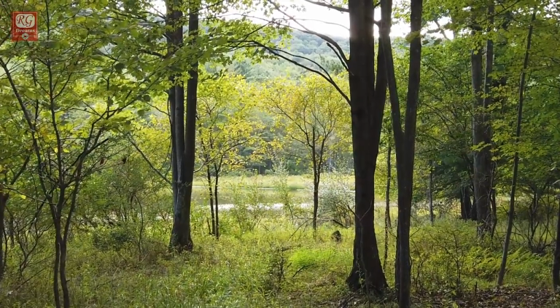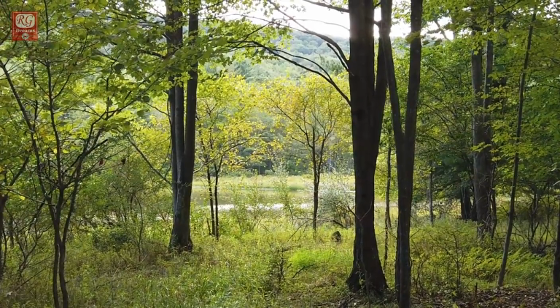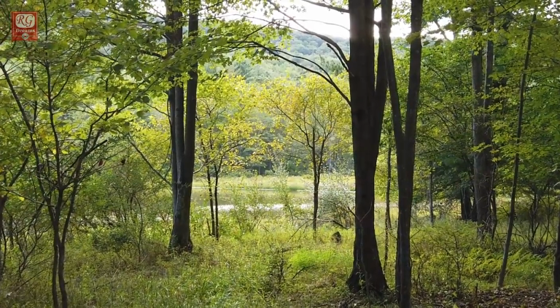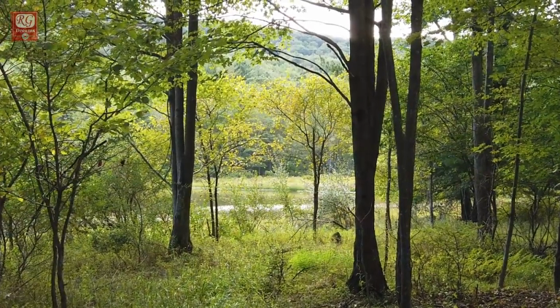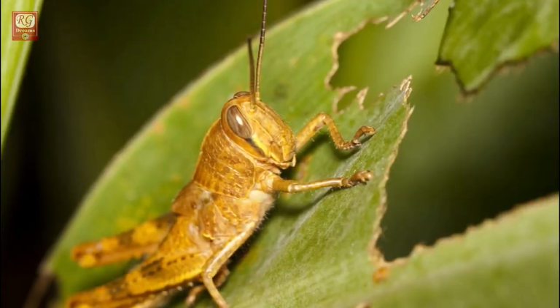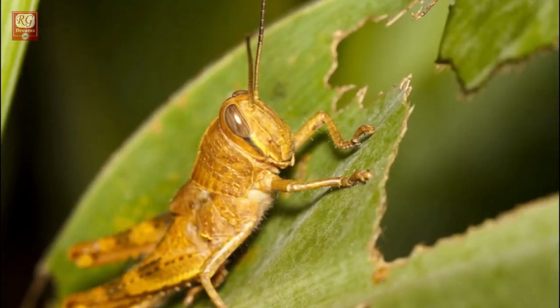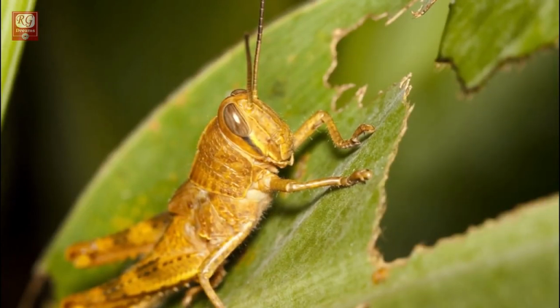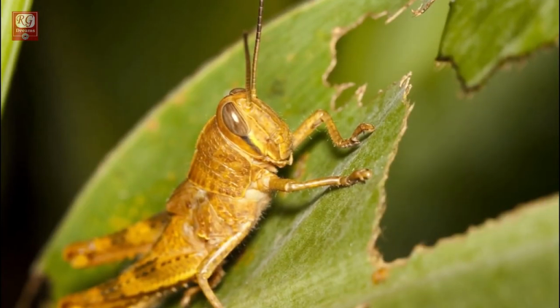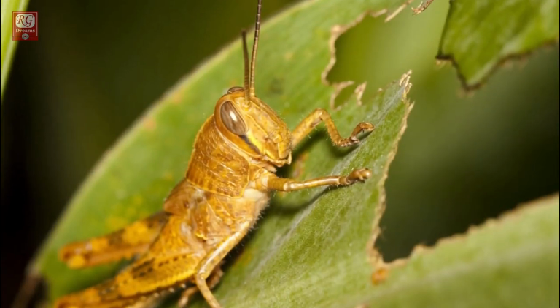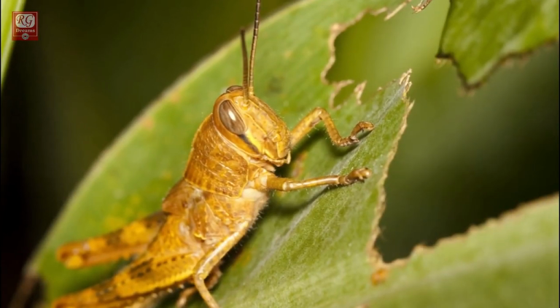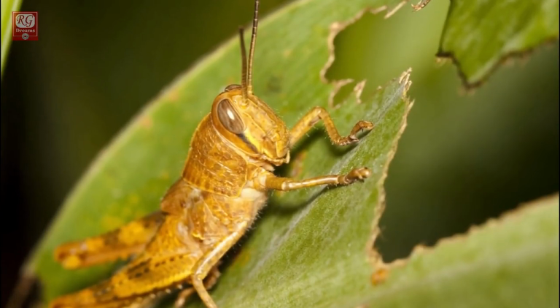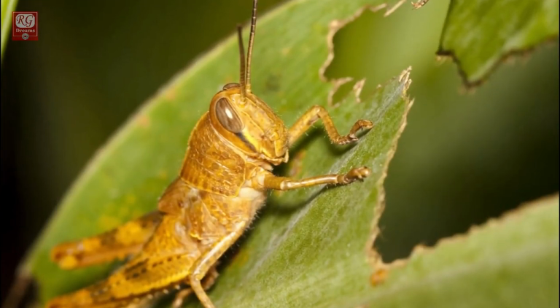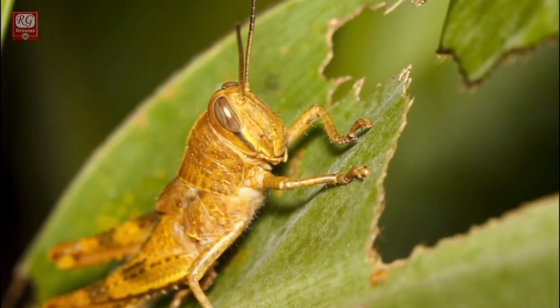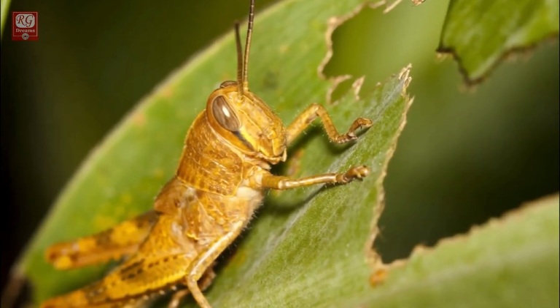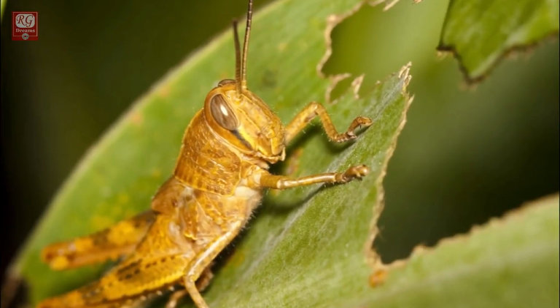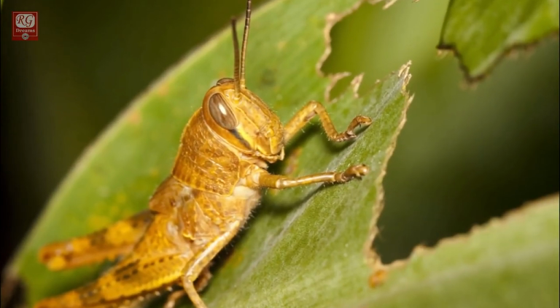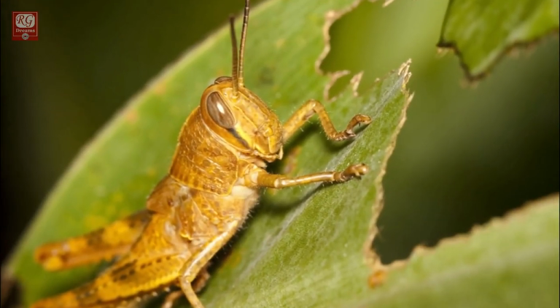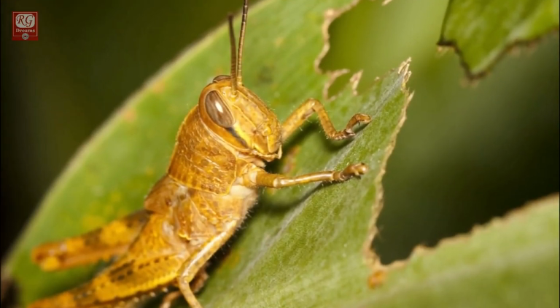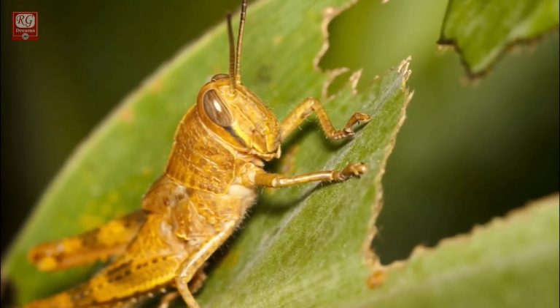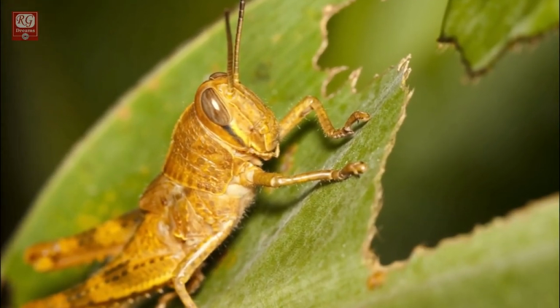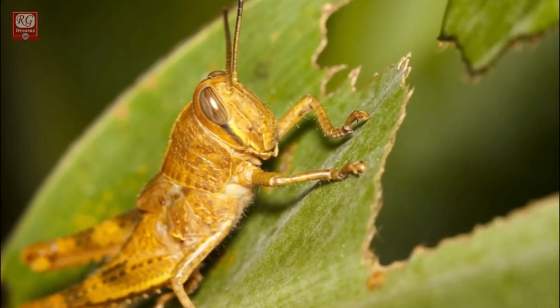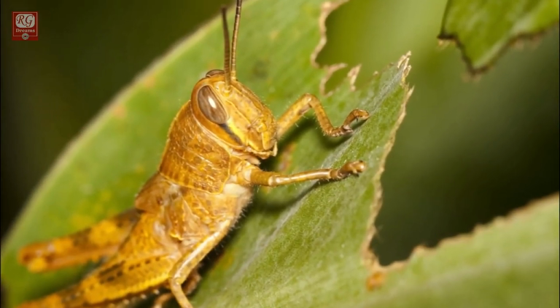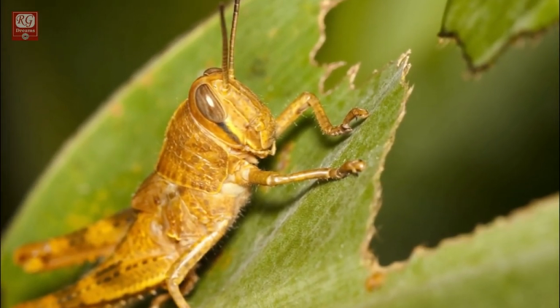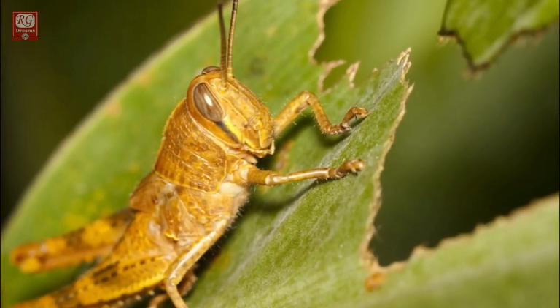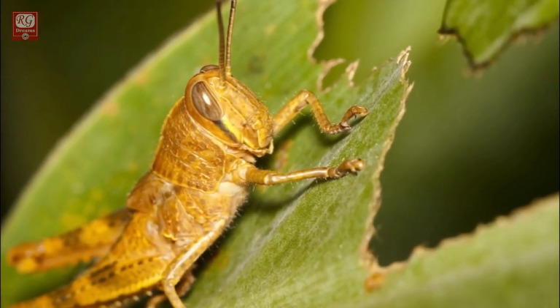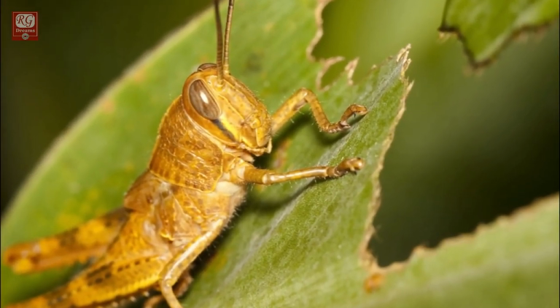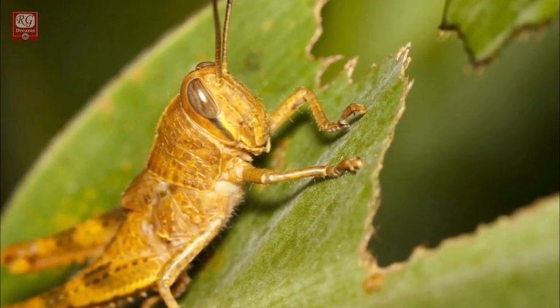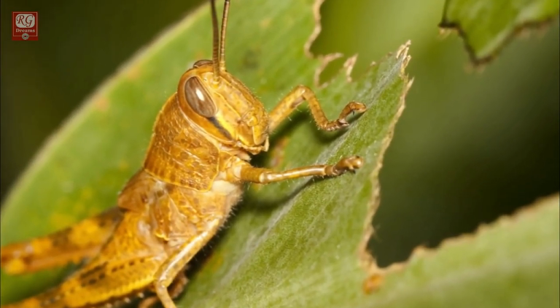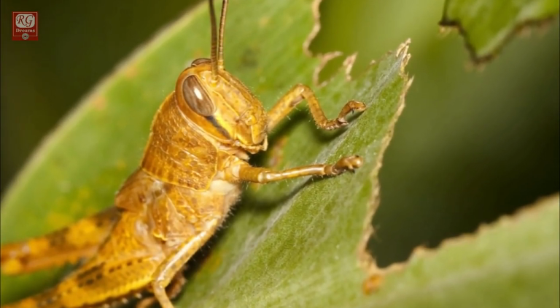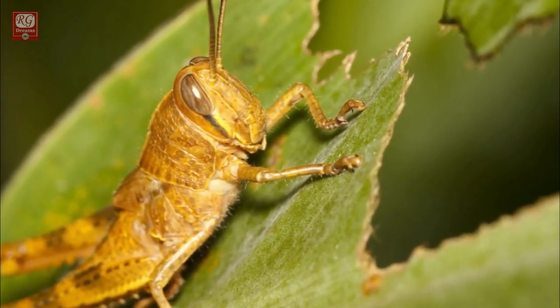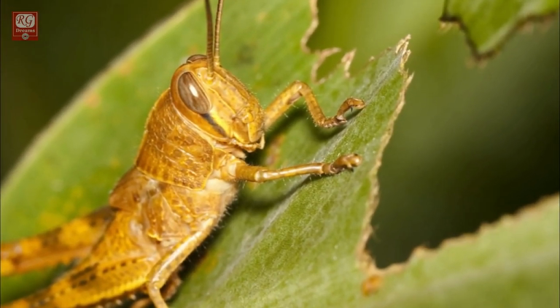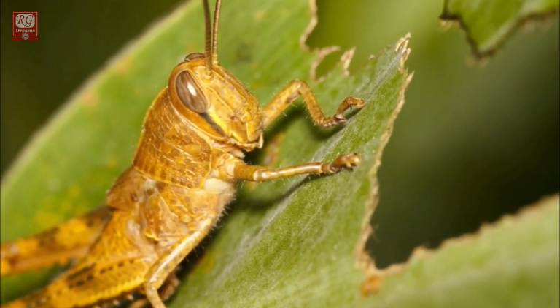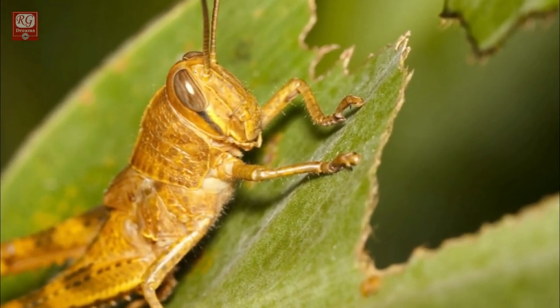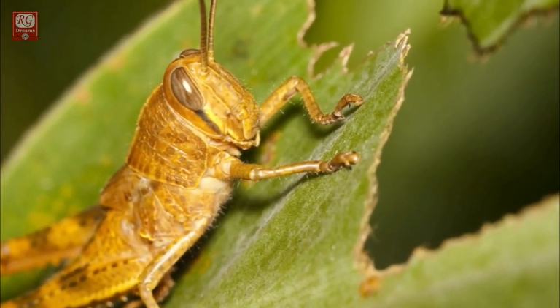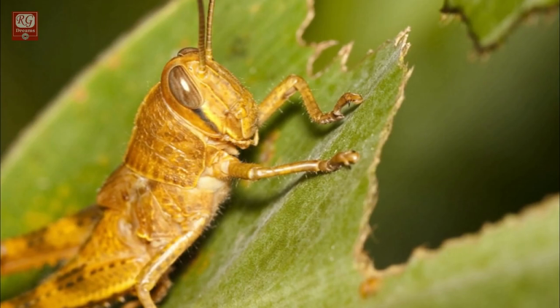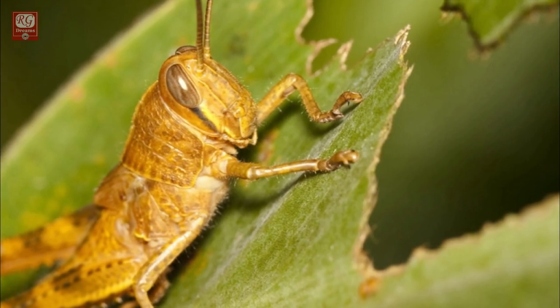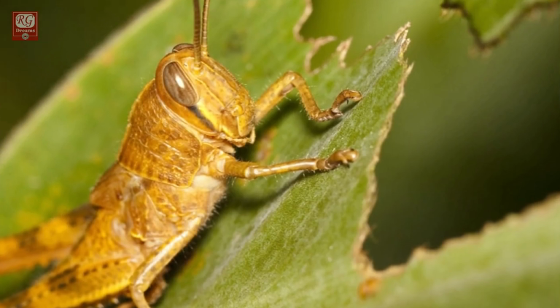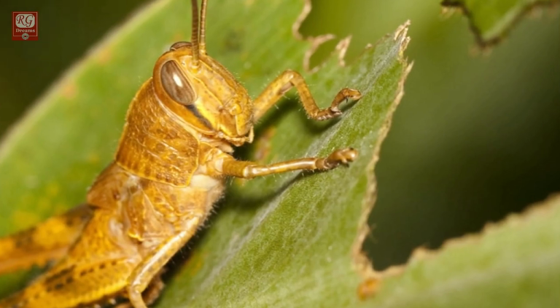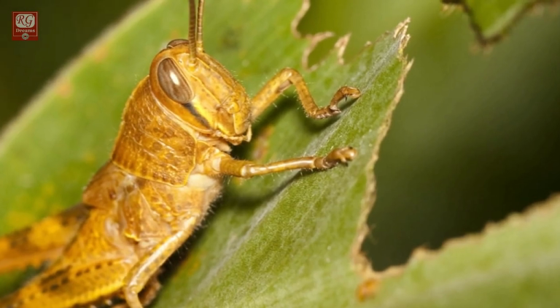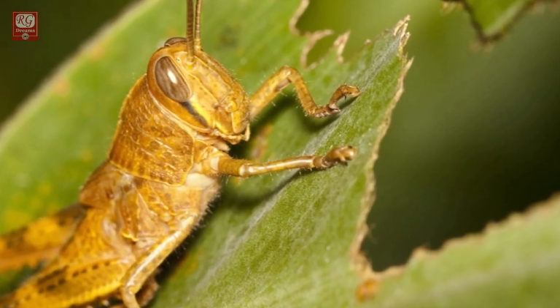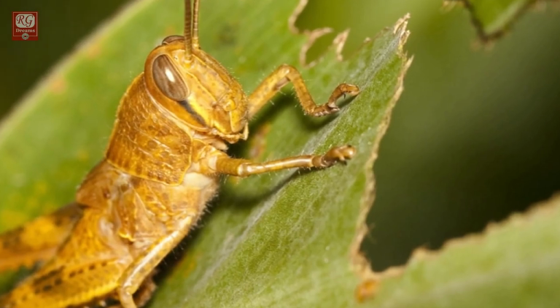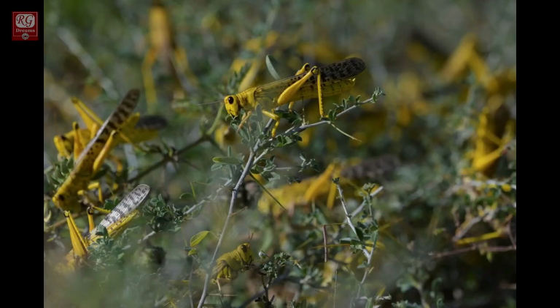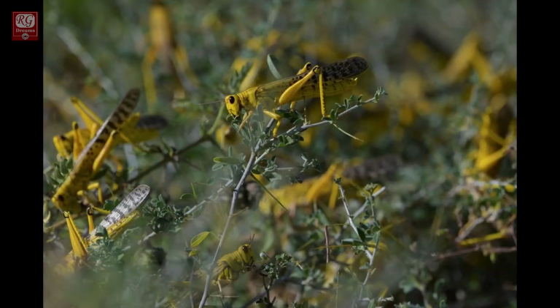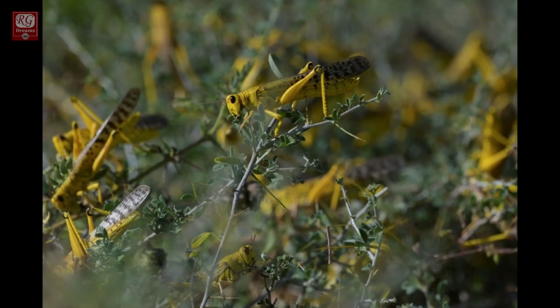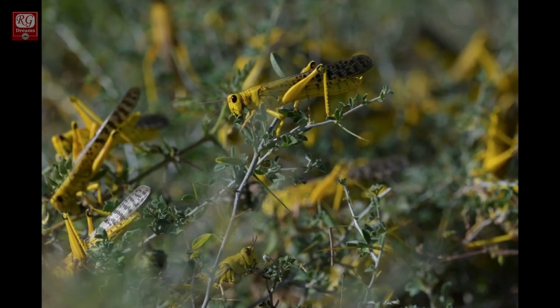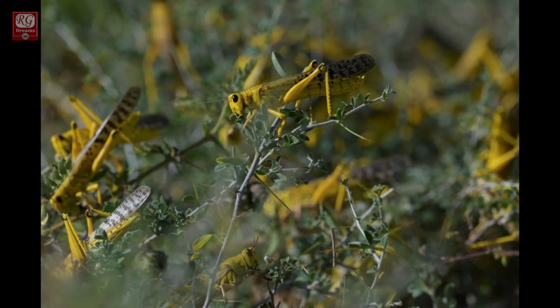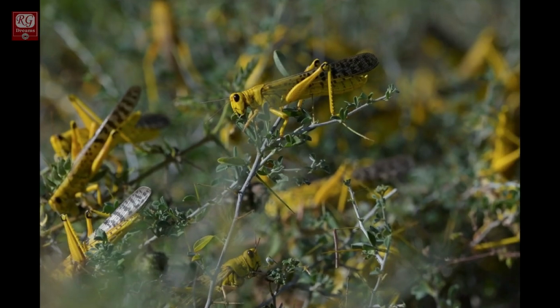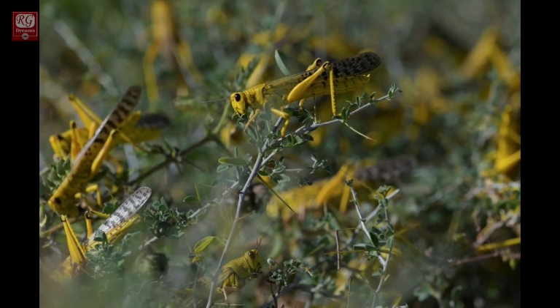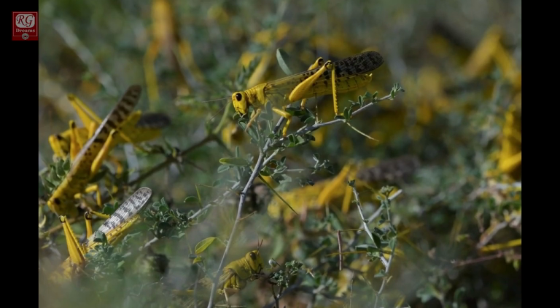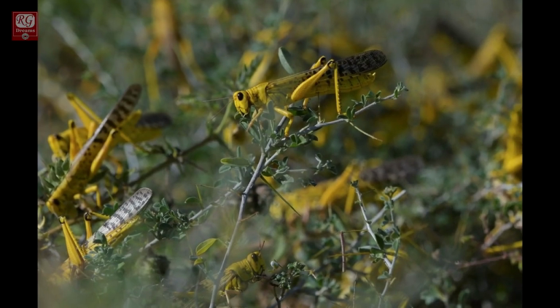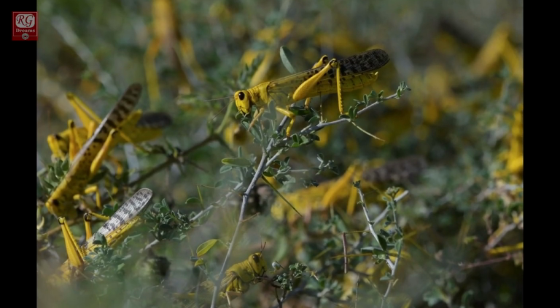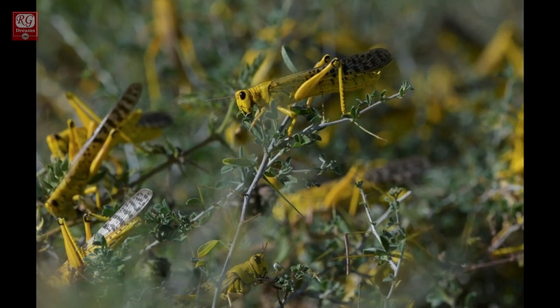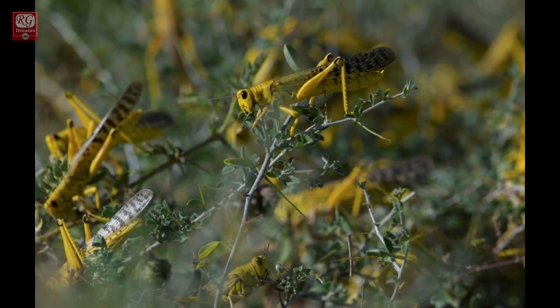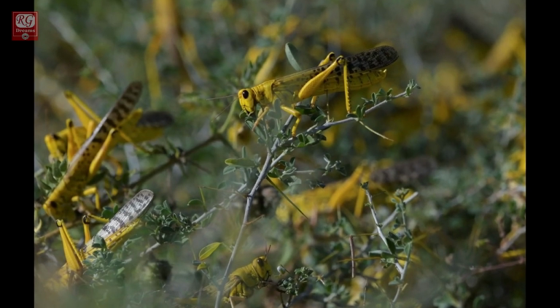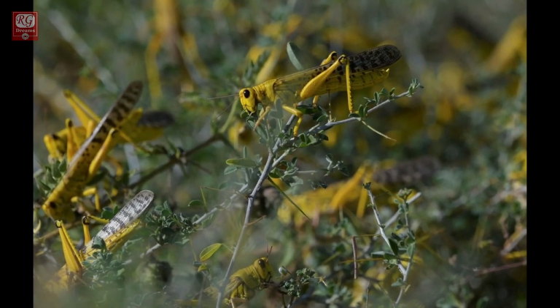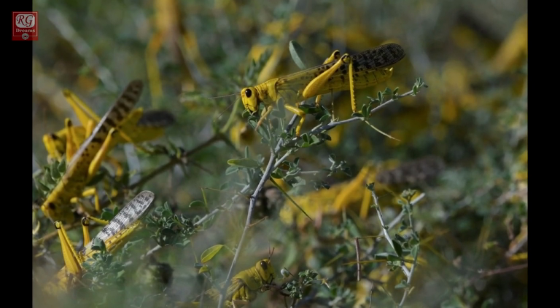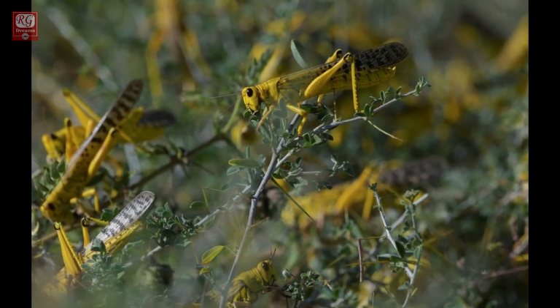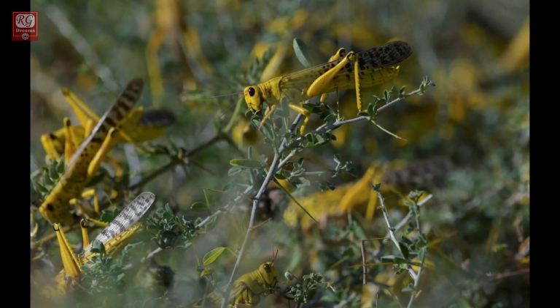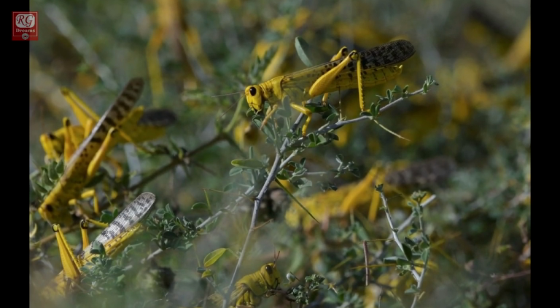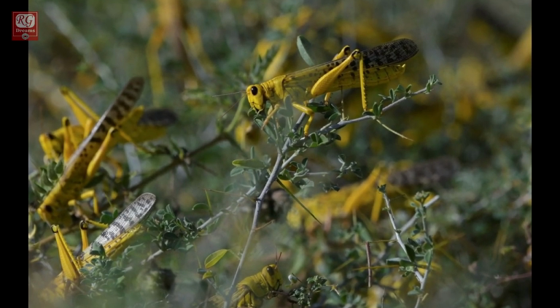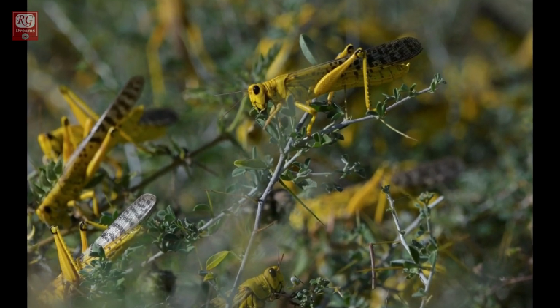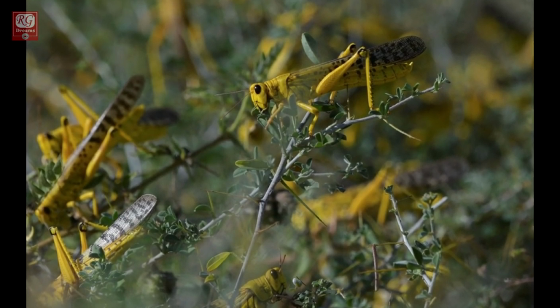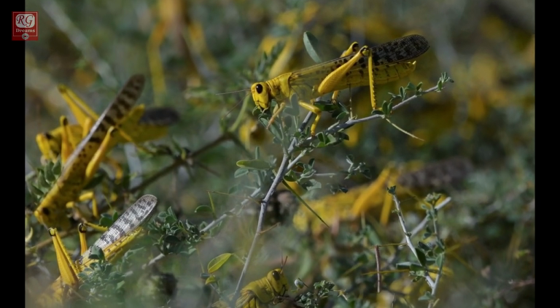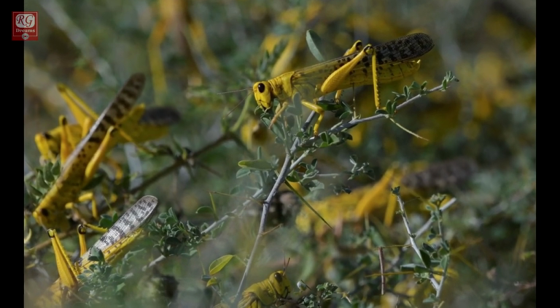Then the grasshoppers grew, ate, gathered, mated, and laid eggs. Gradually, populations of grasshoppers exploded.